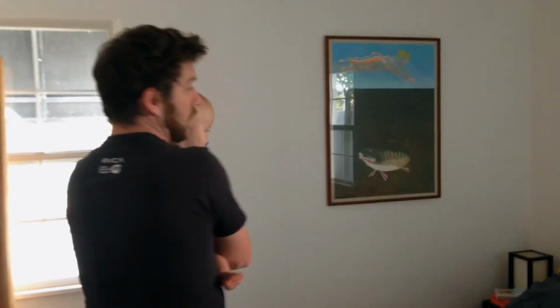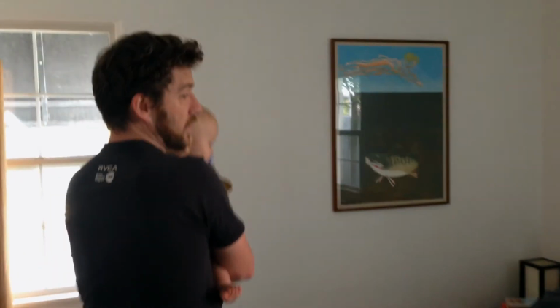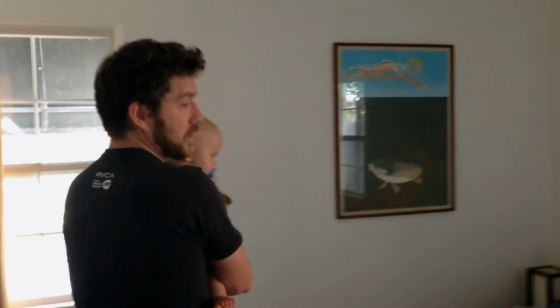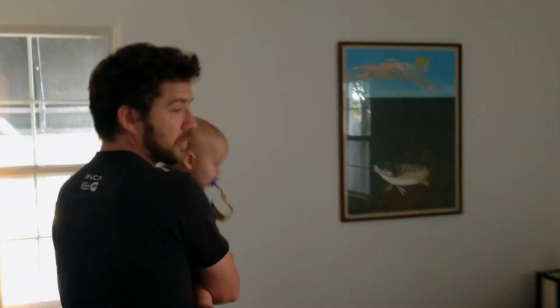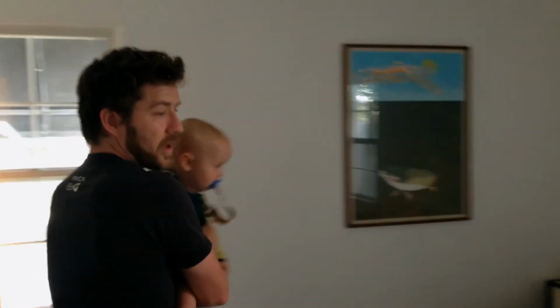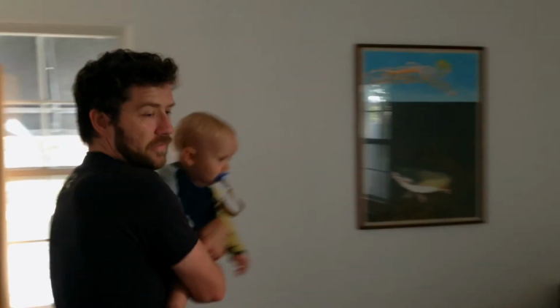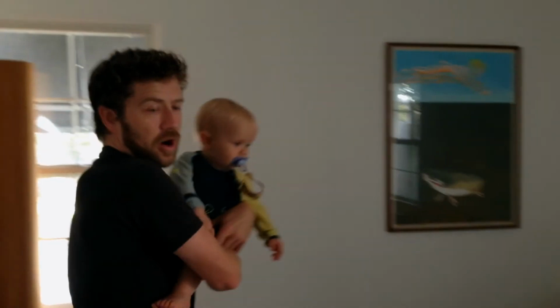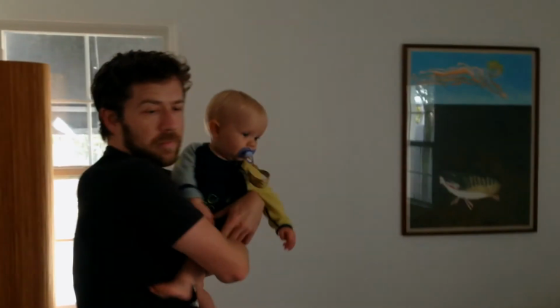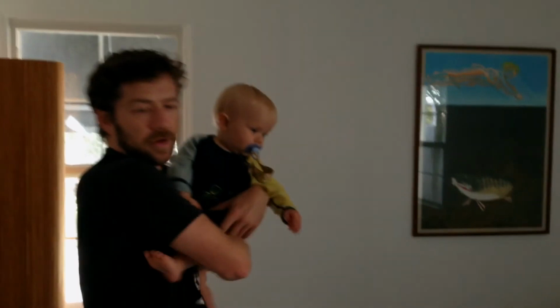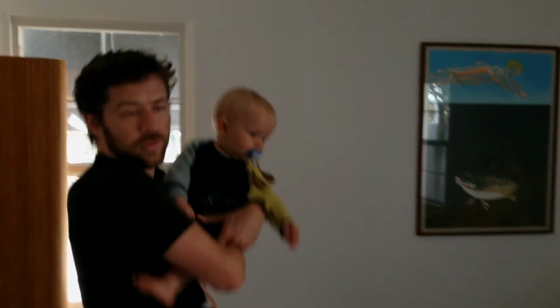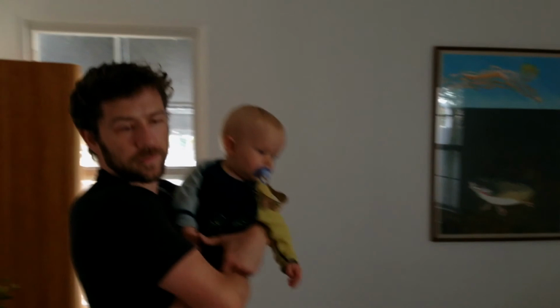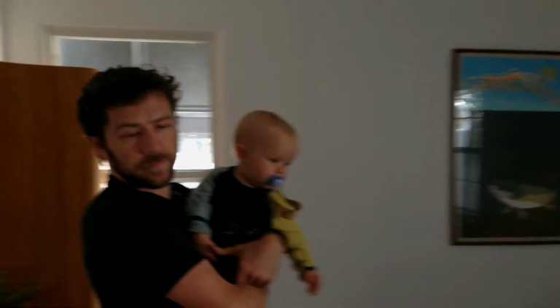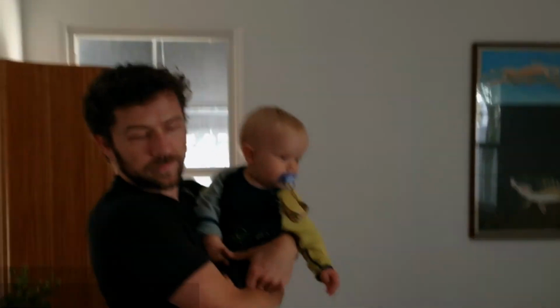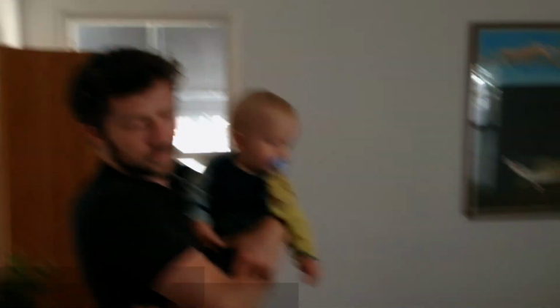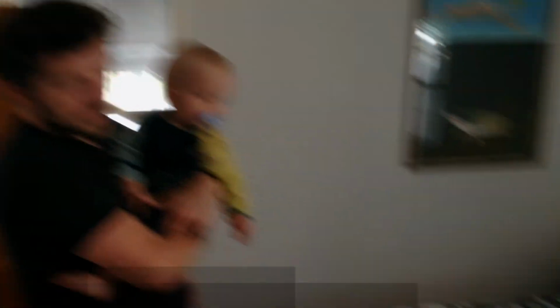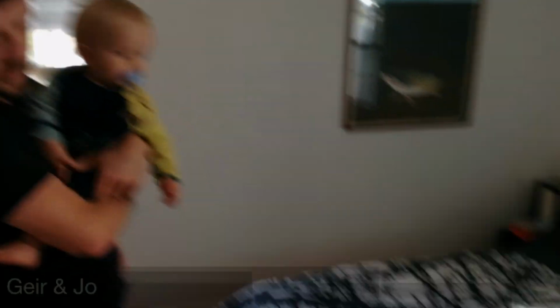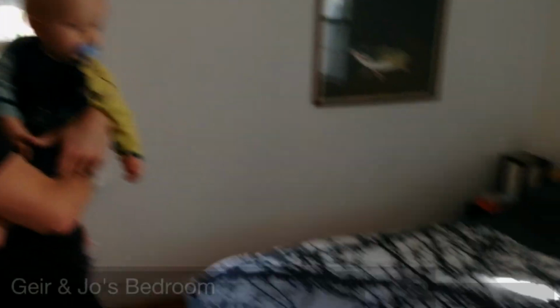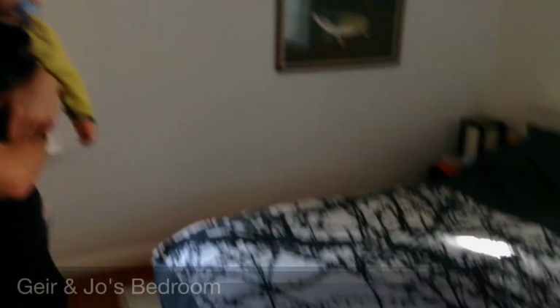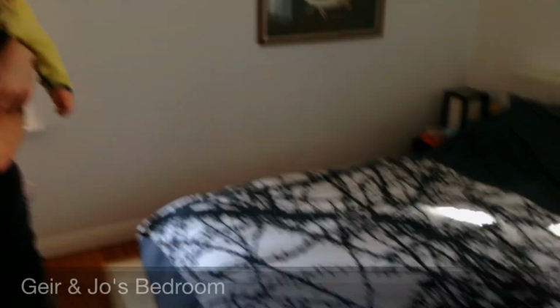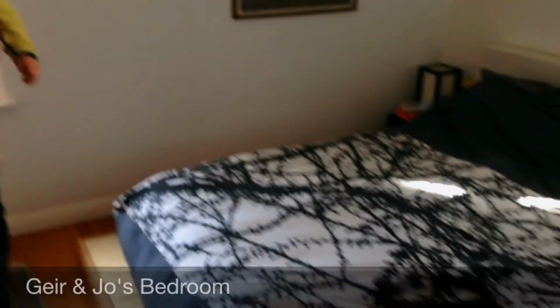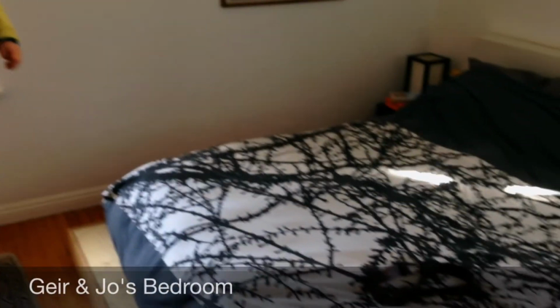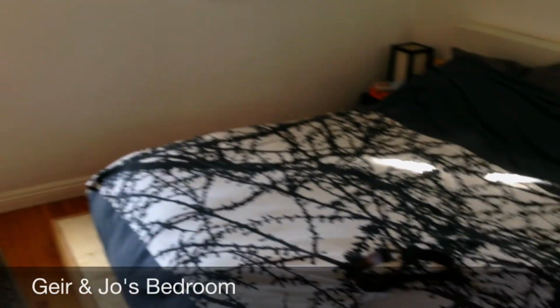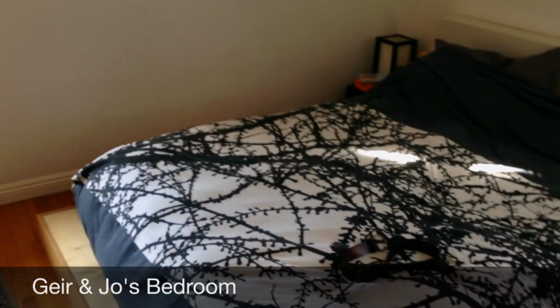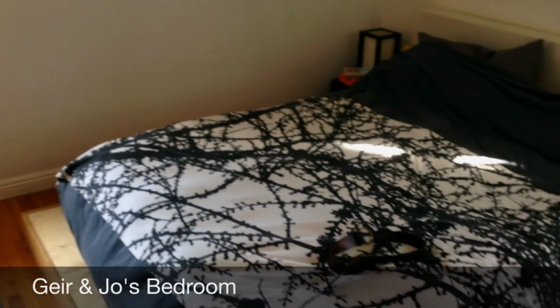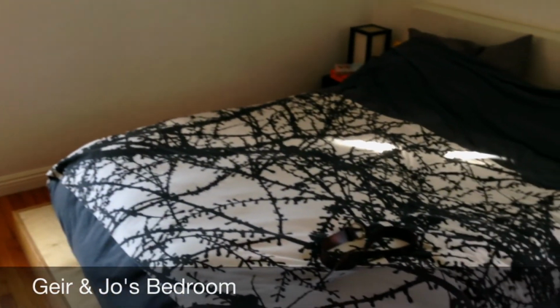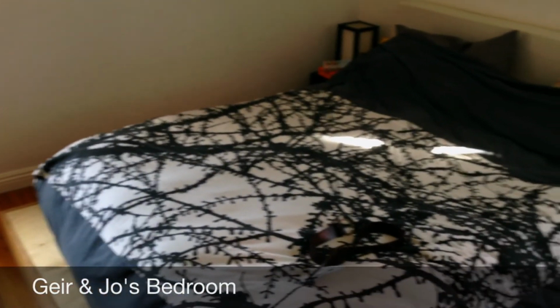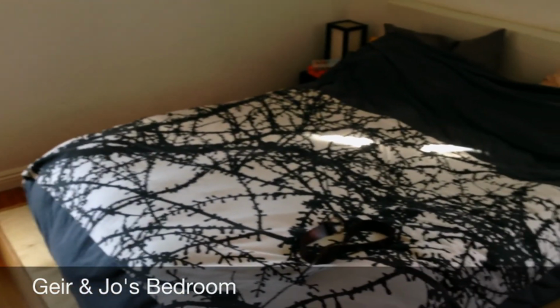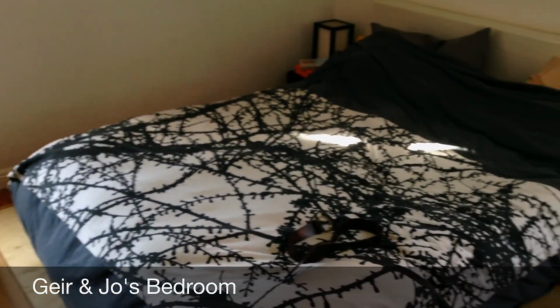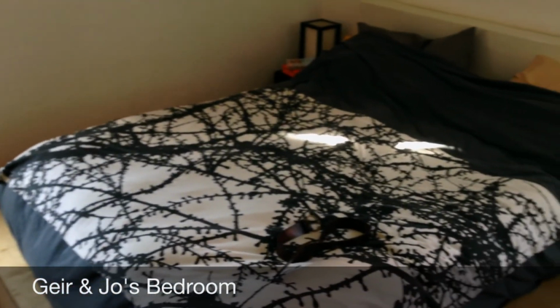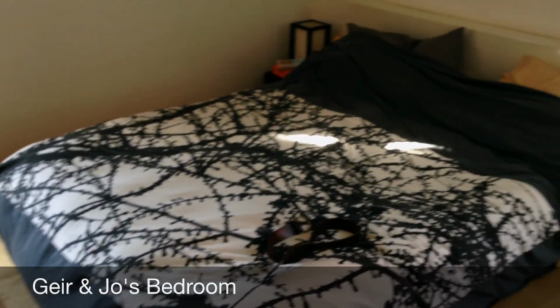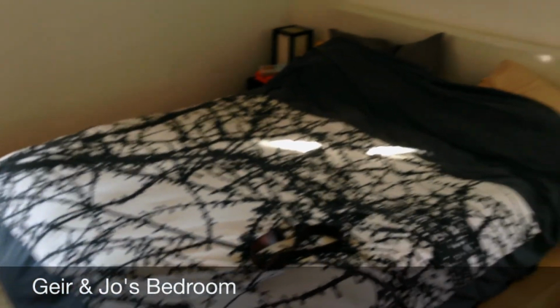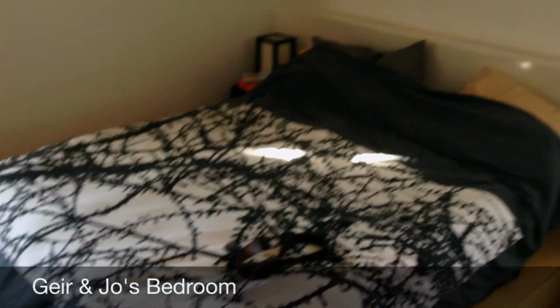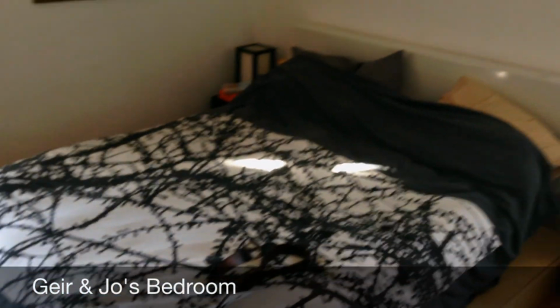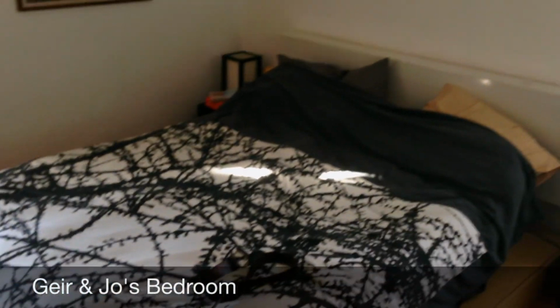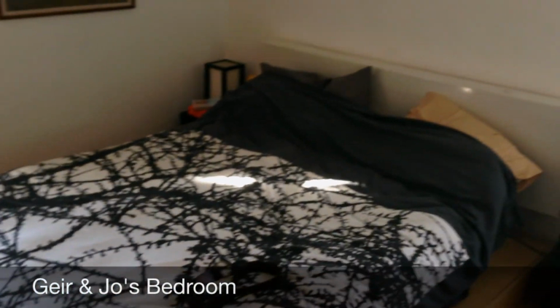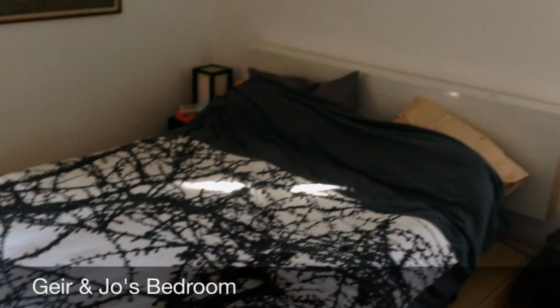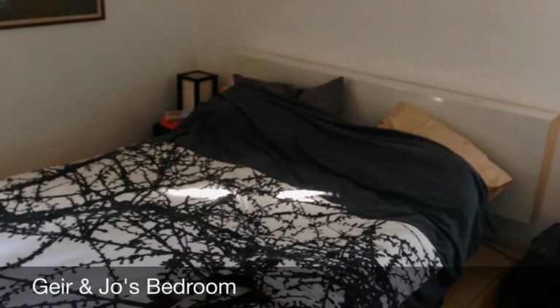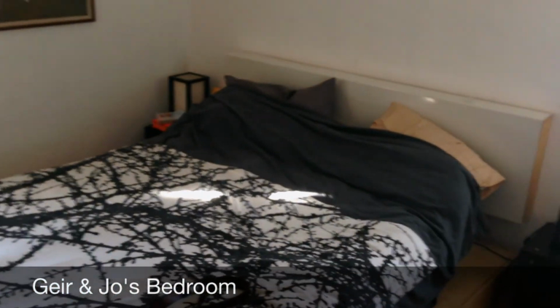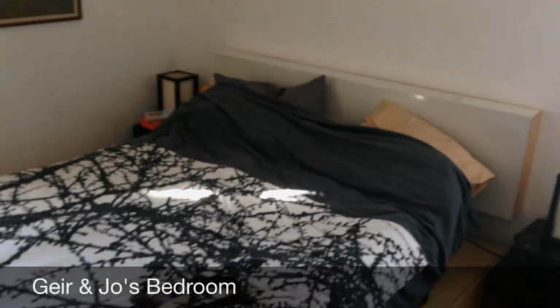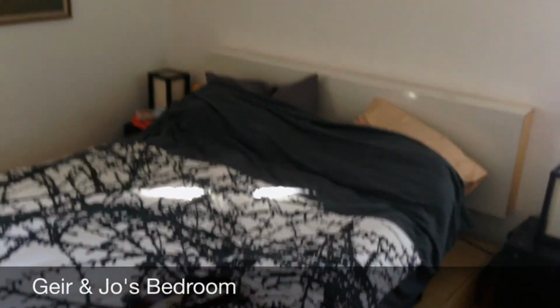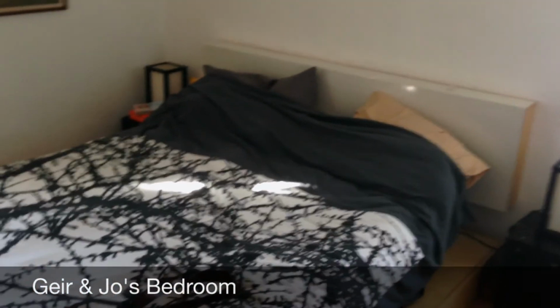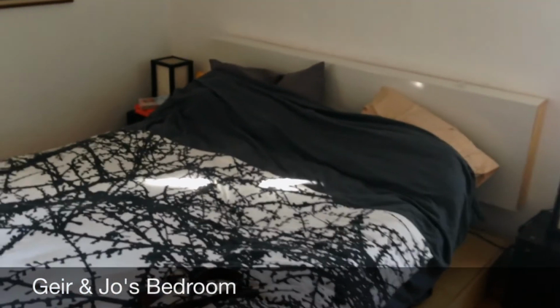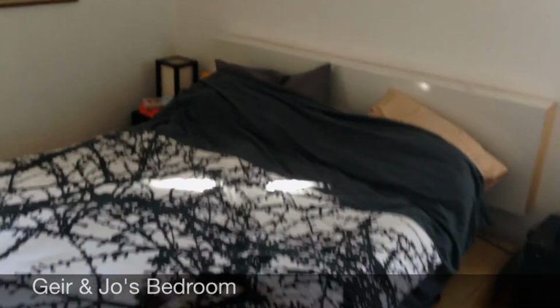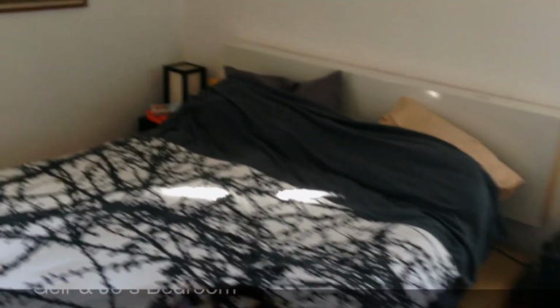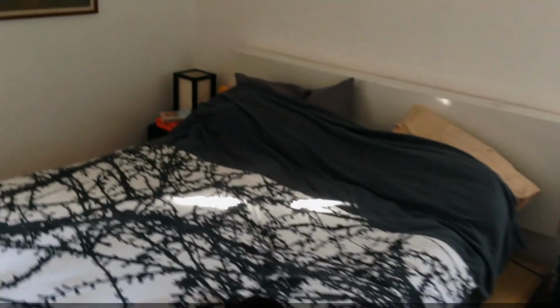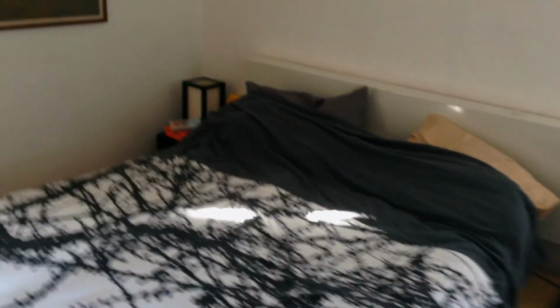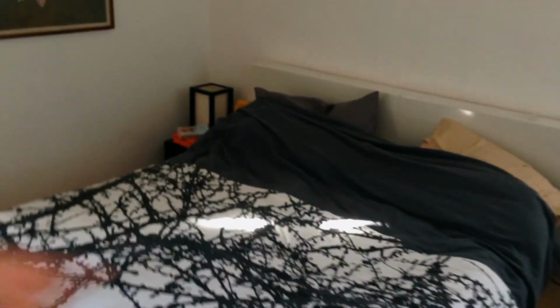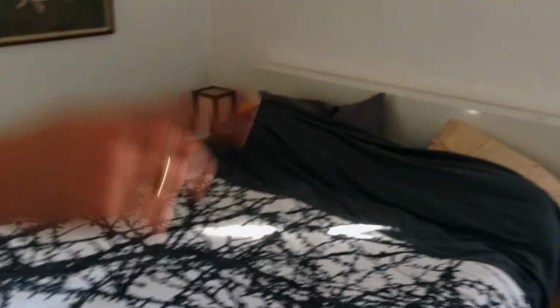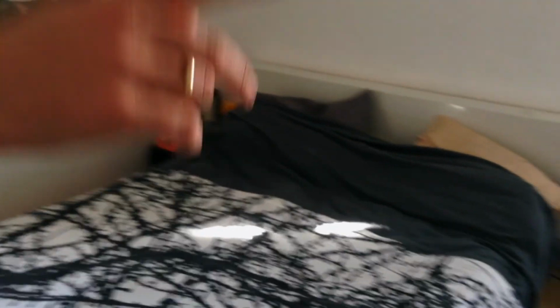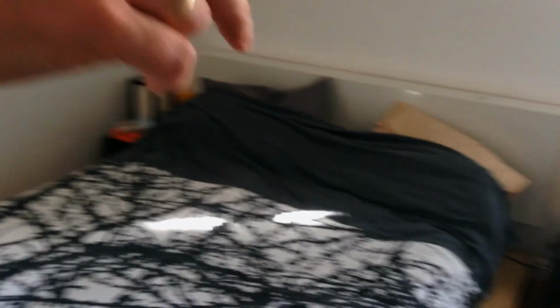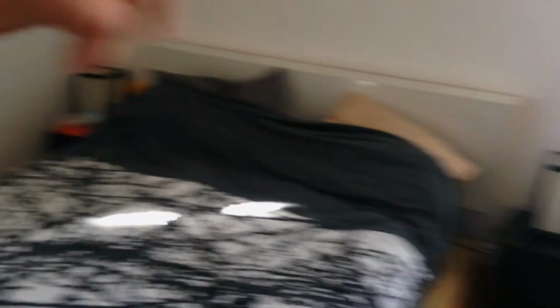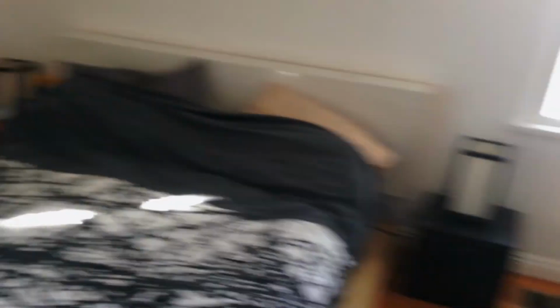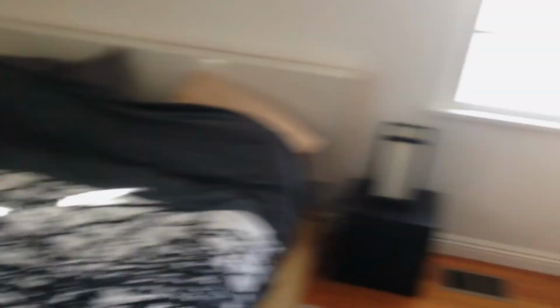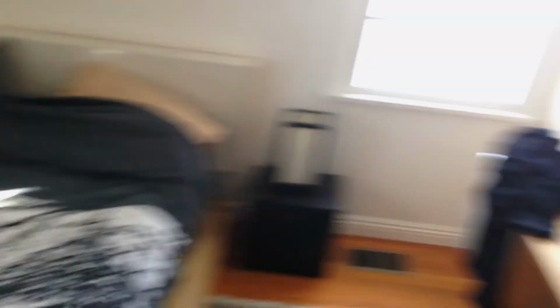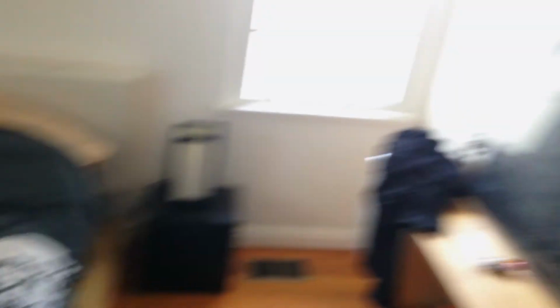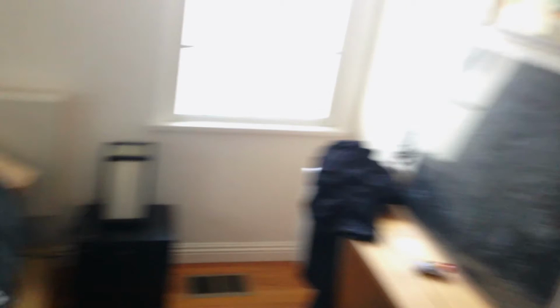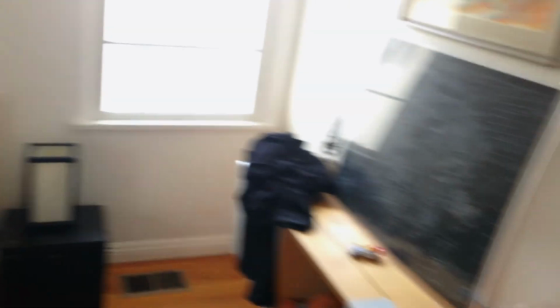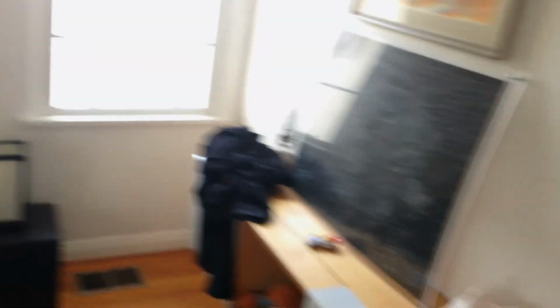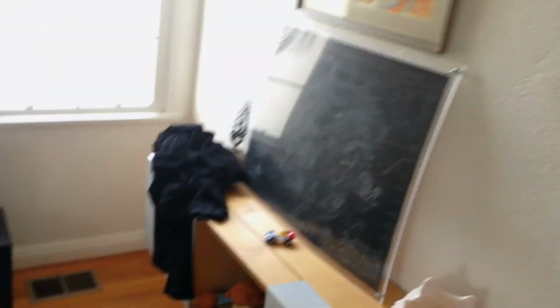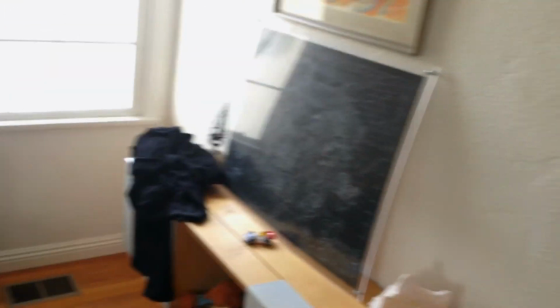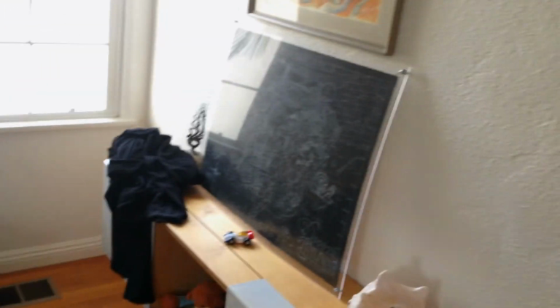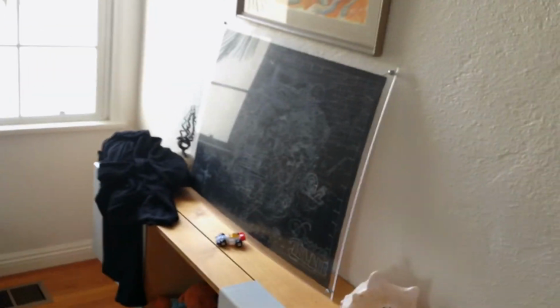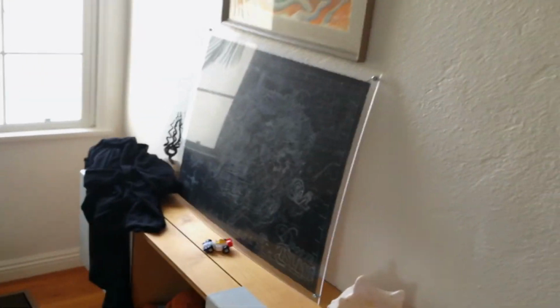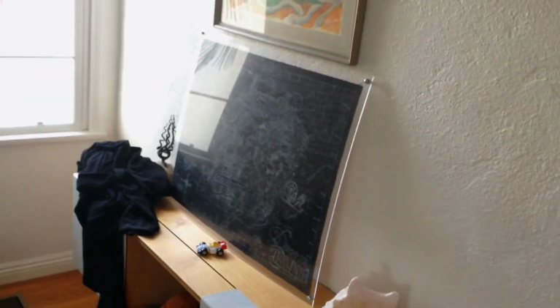We have our bedroom, with our bed, and our bedside tables, and some artwork made by family members.